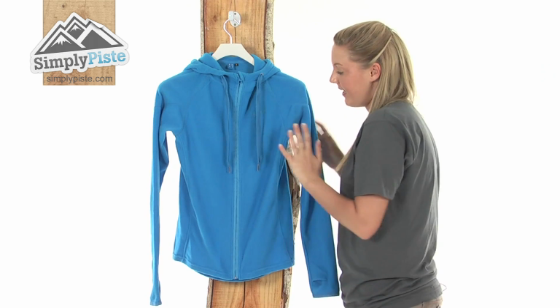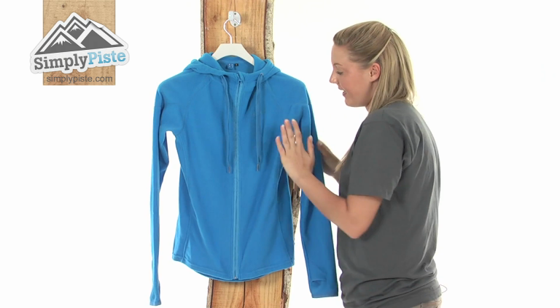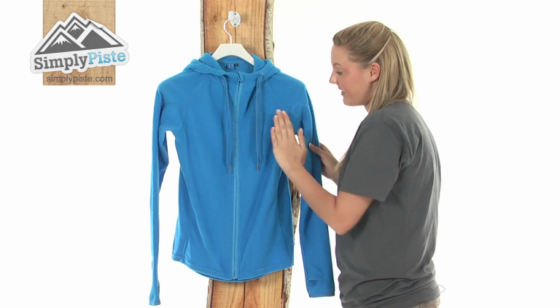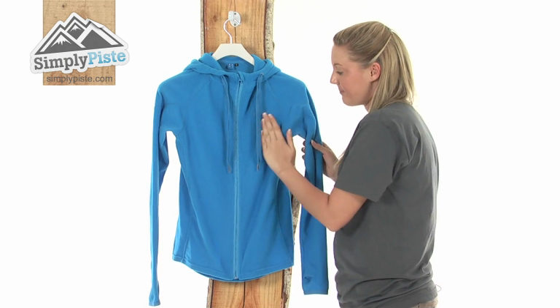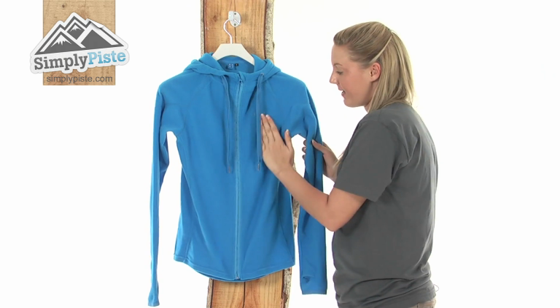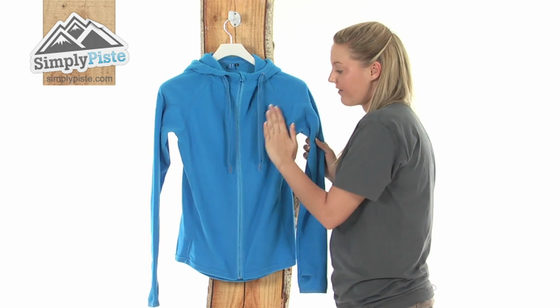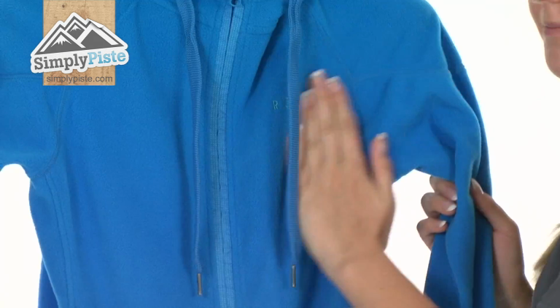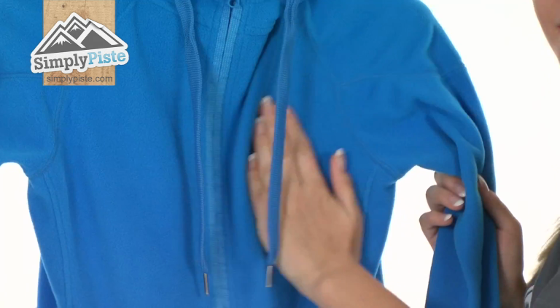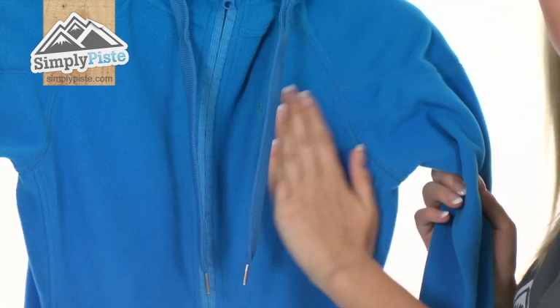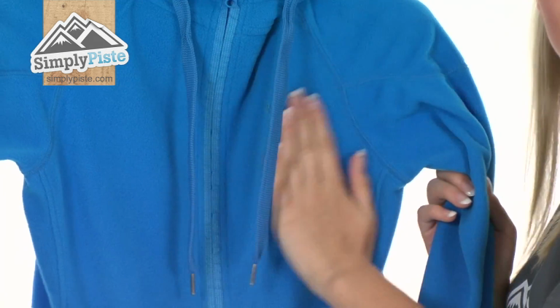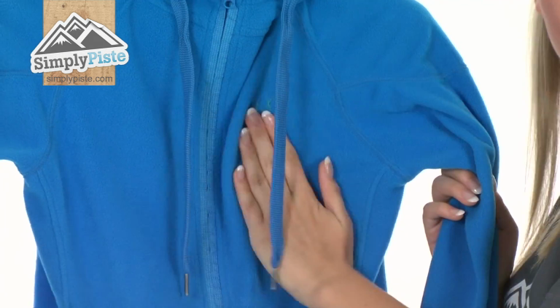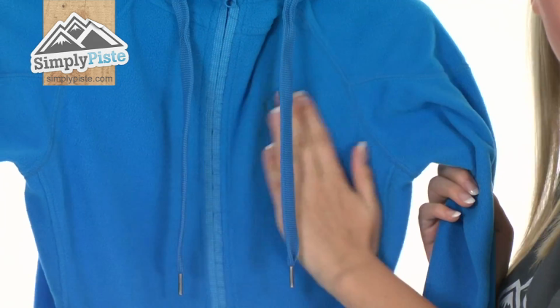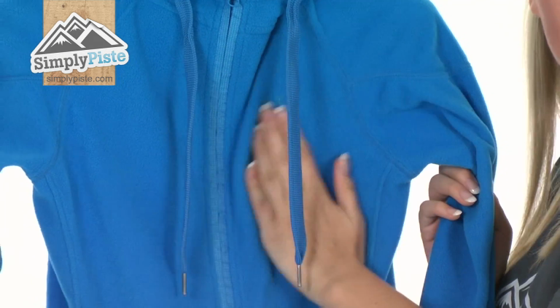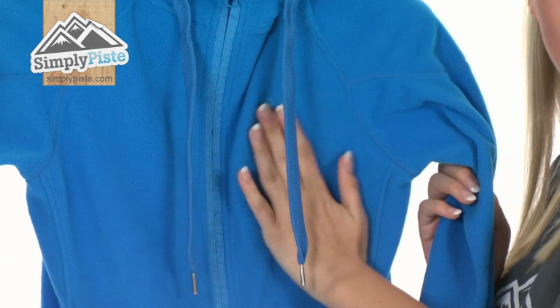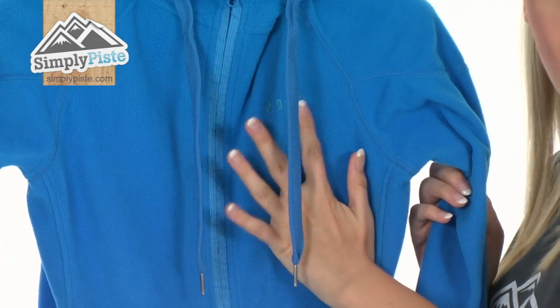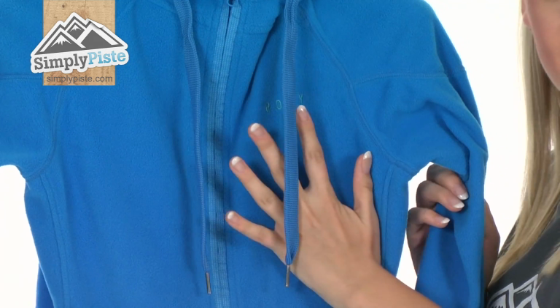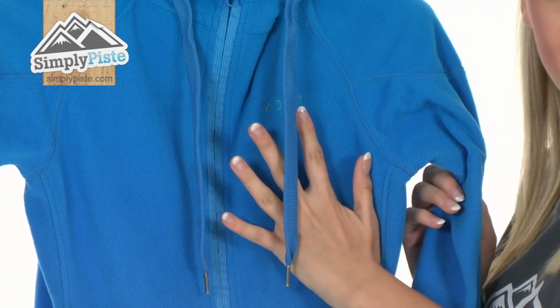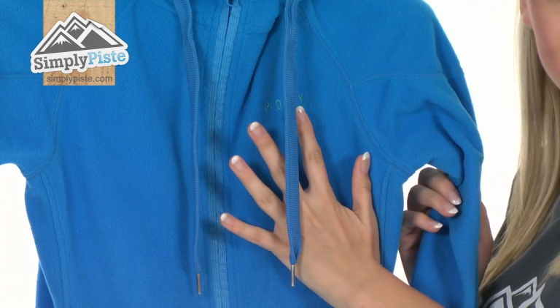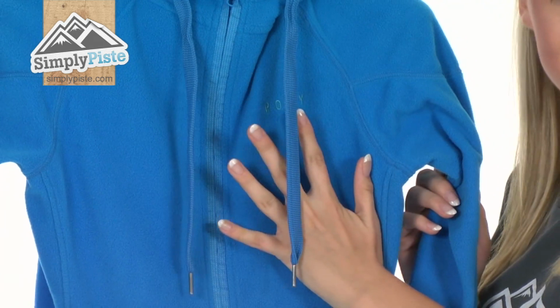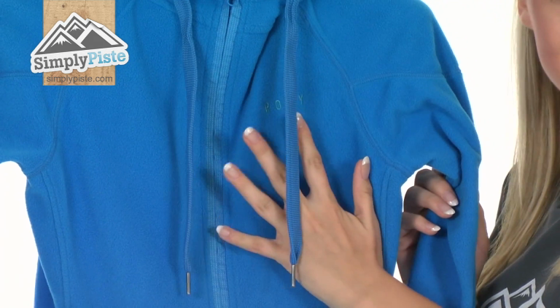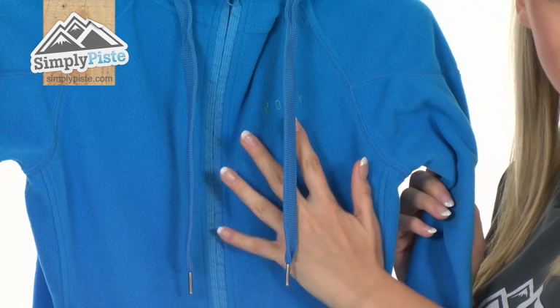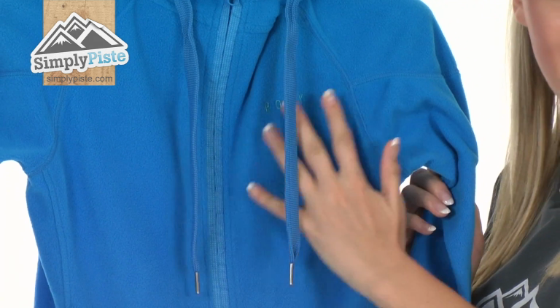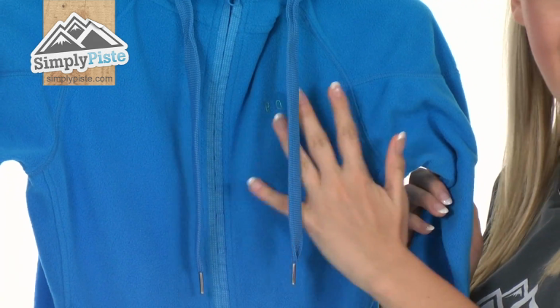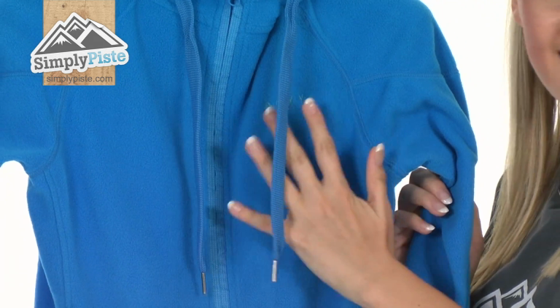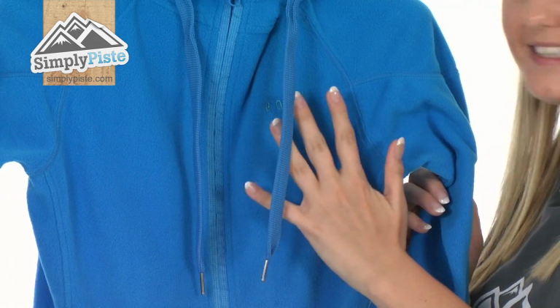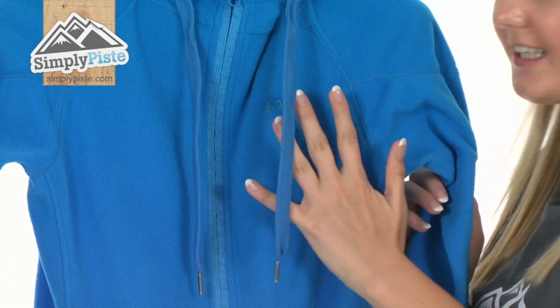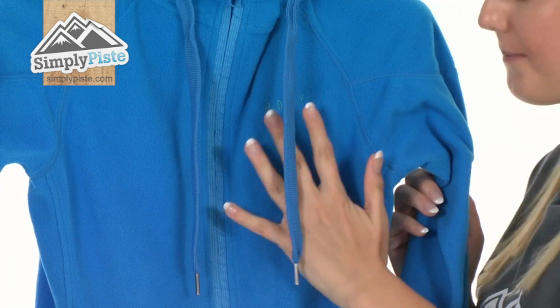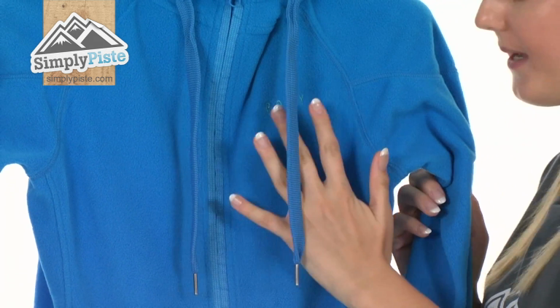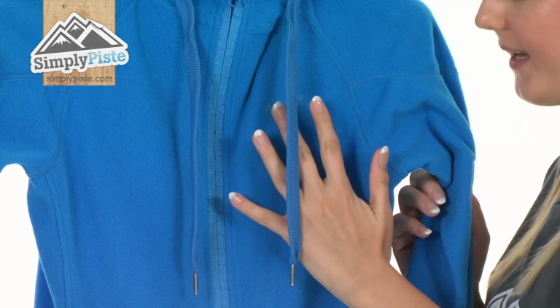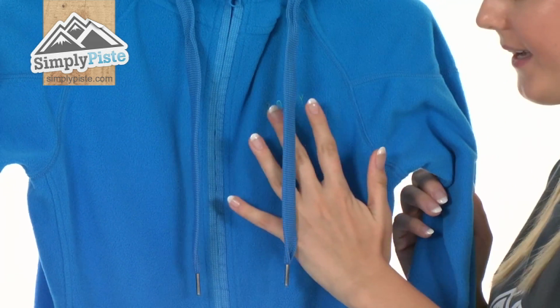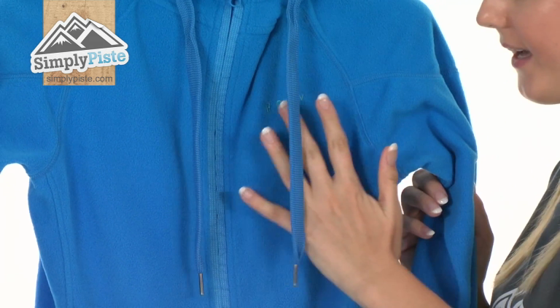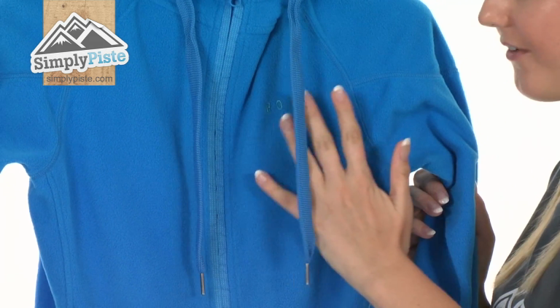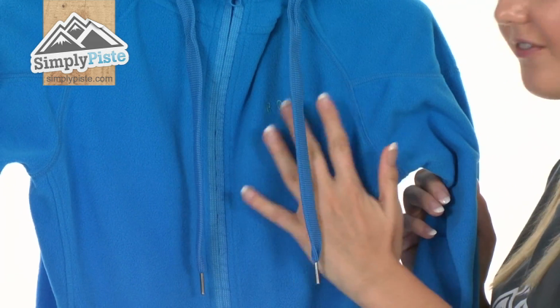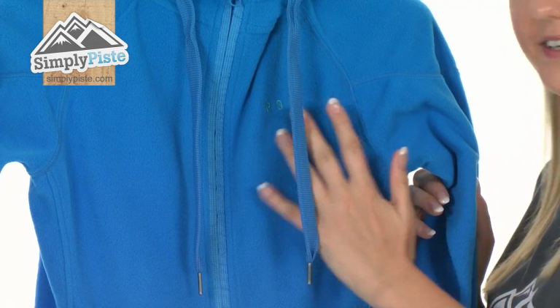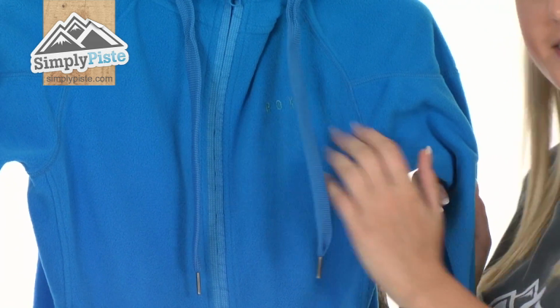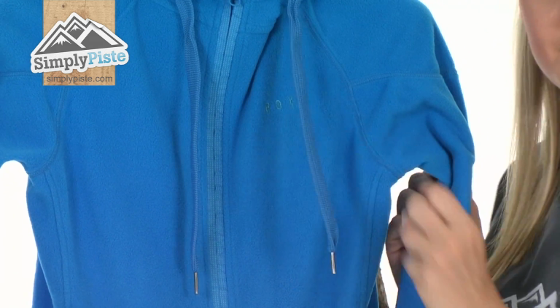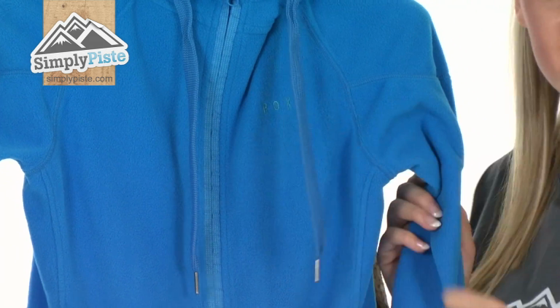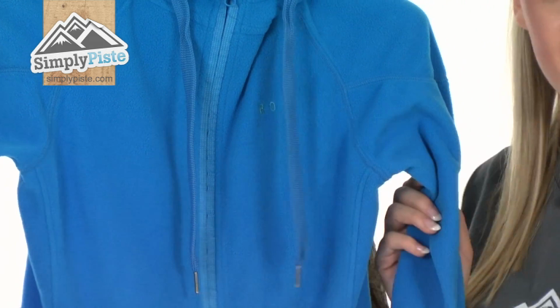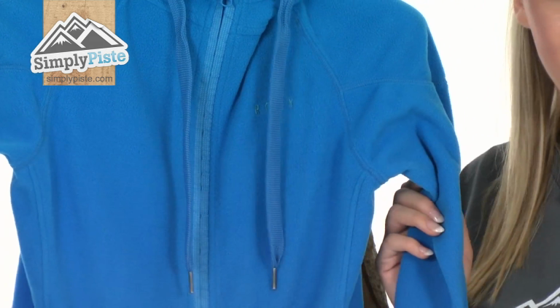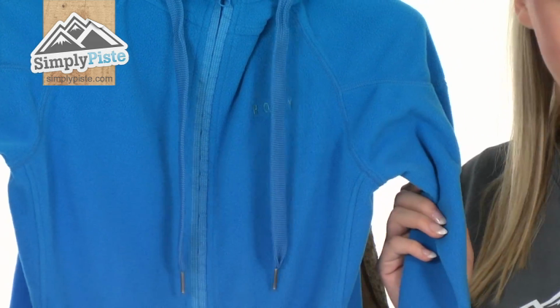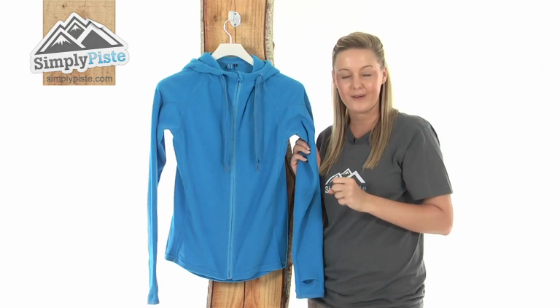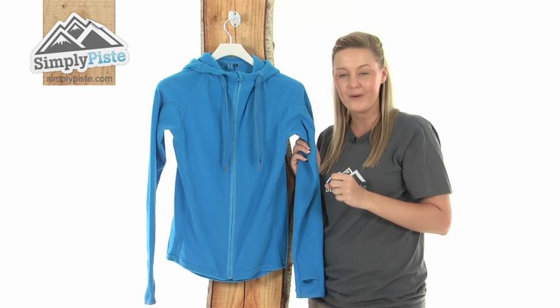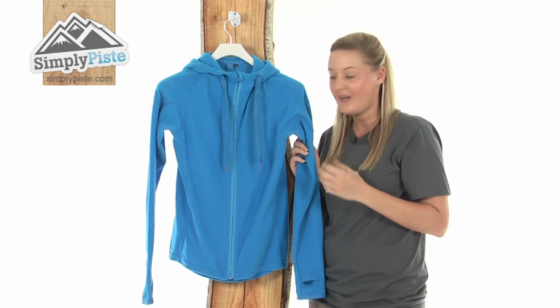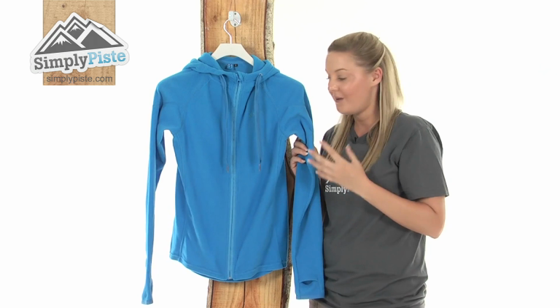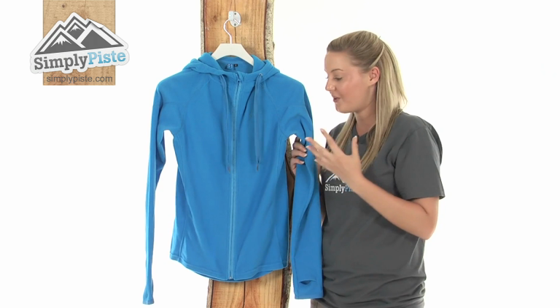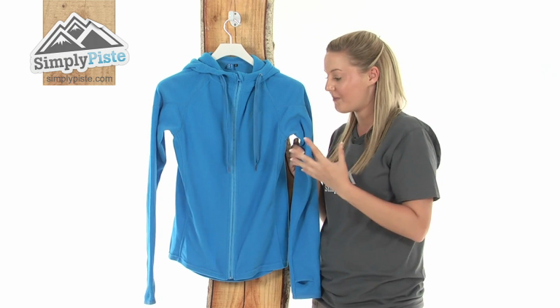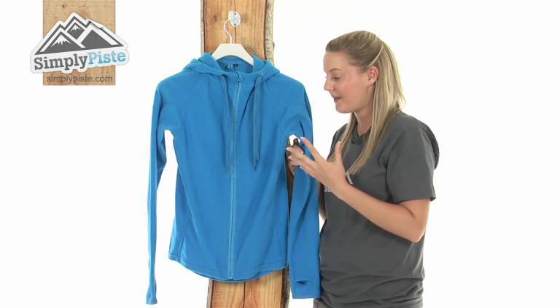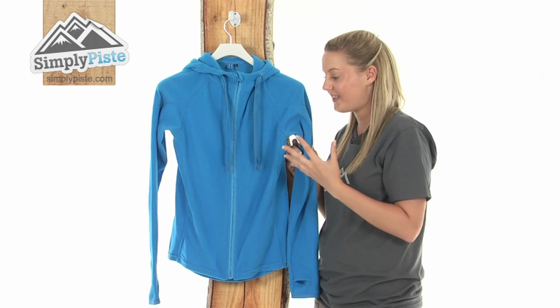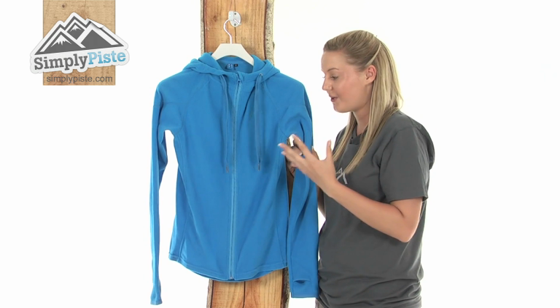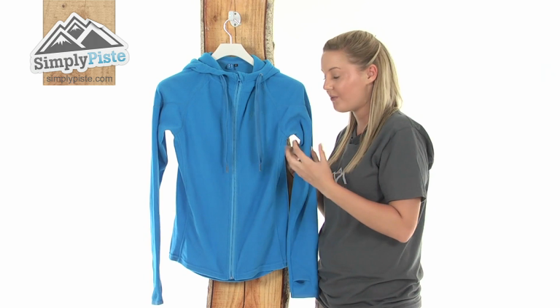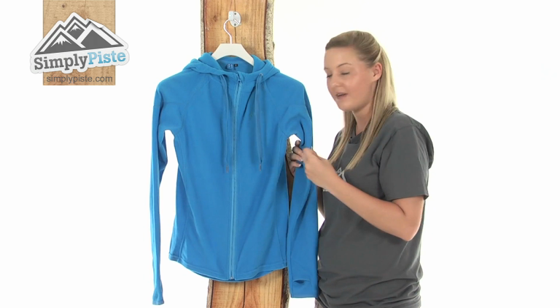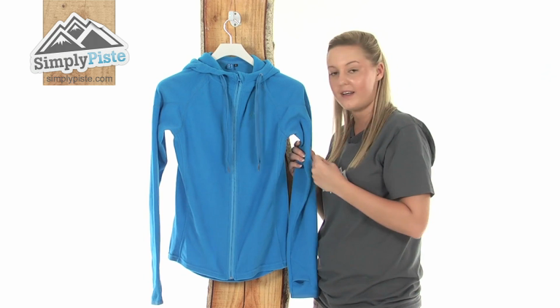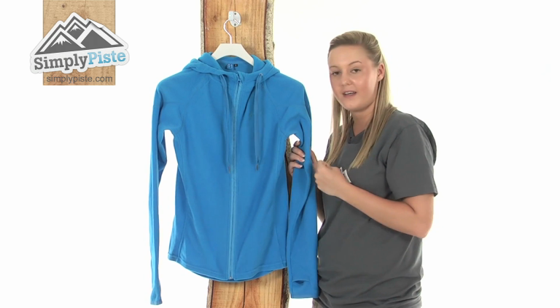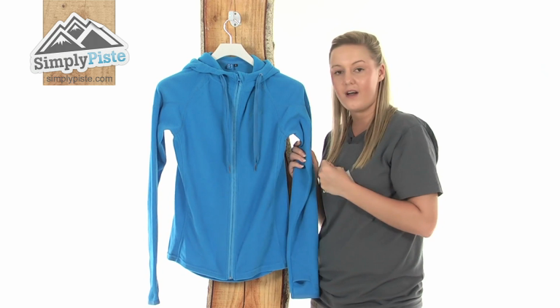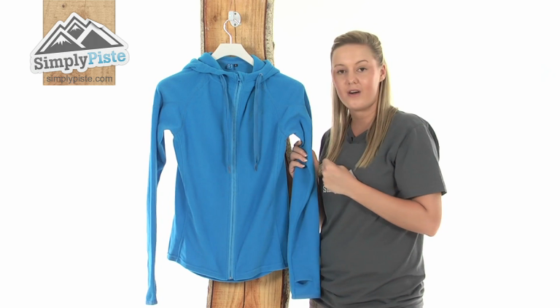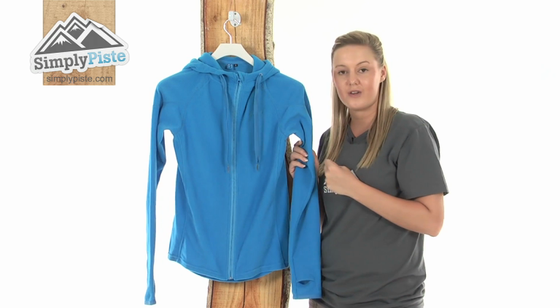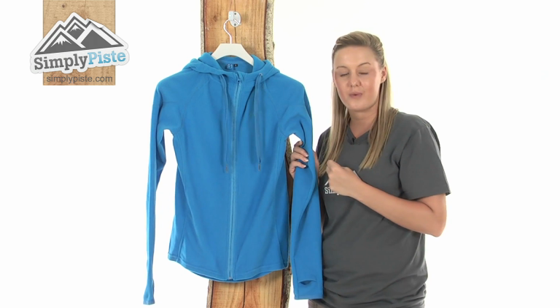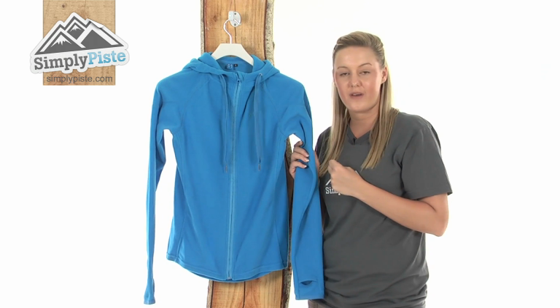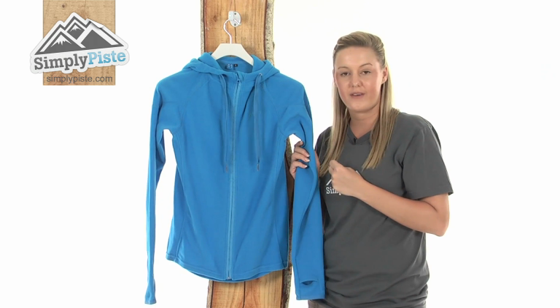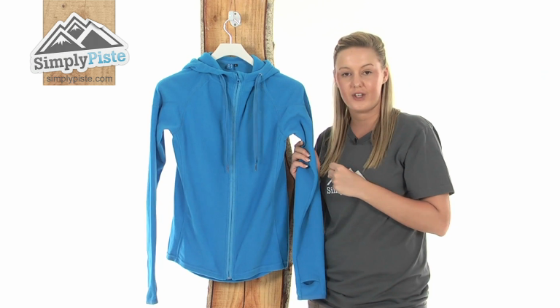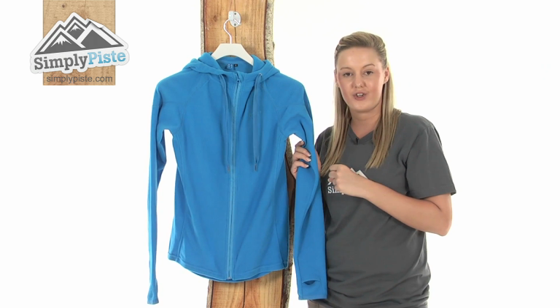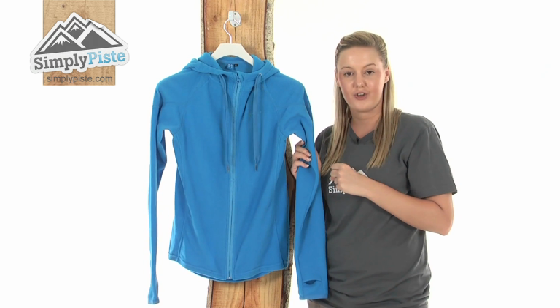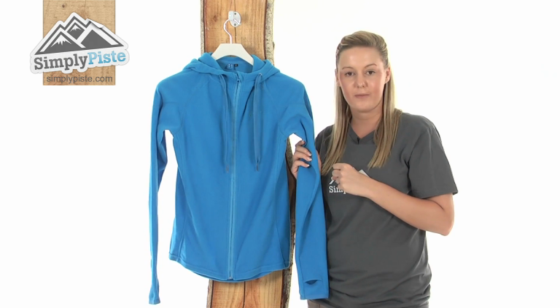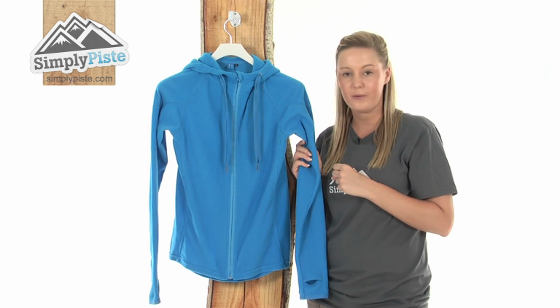It's made from a strong polyester anti-peeling fleece material which makes it really hard-wearing and durable.